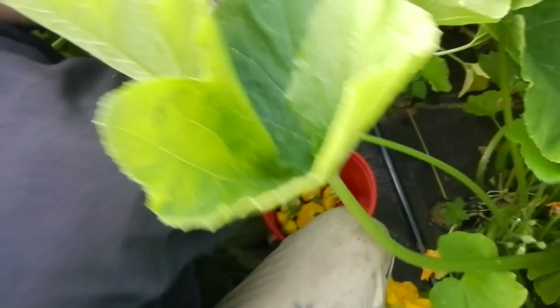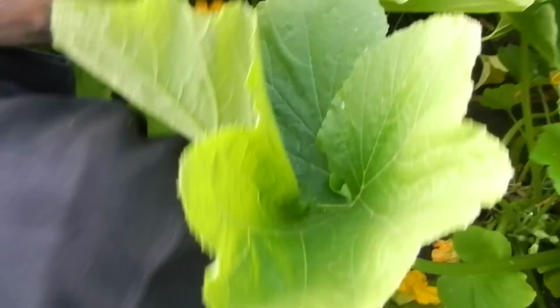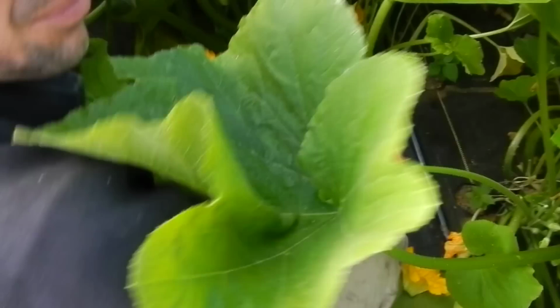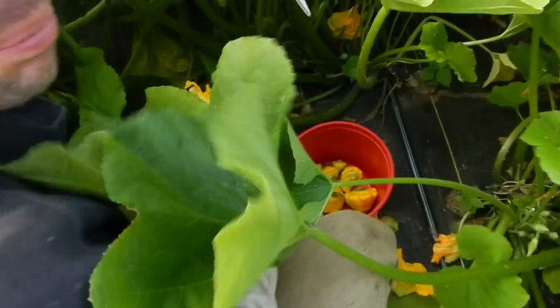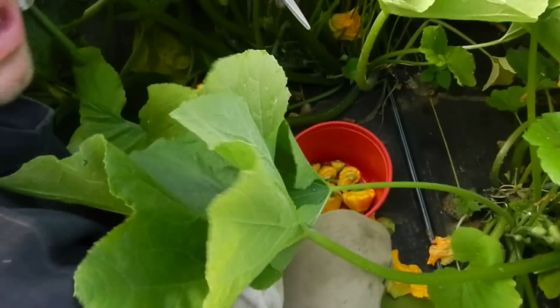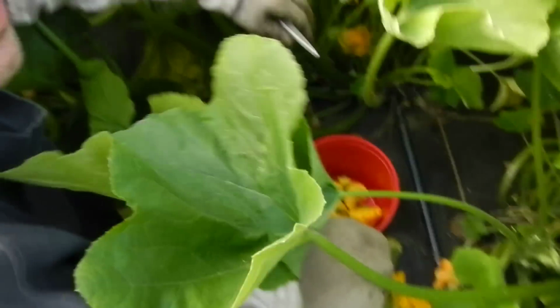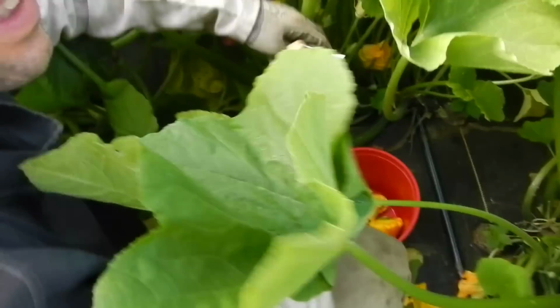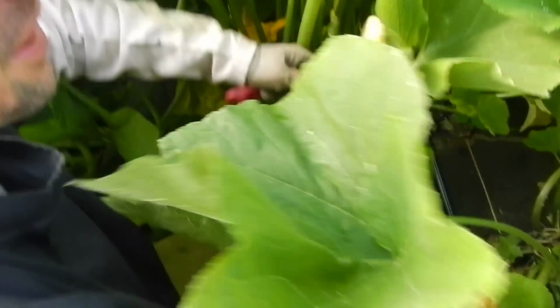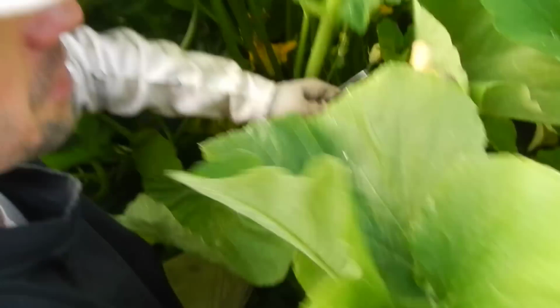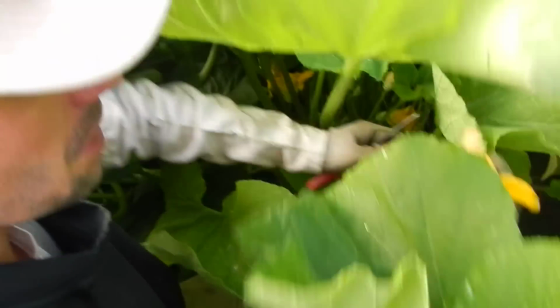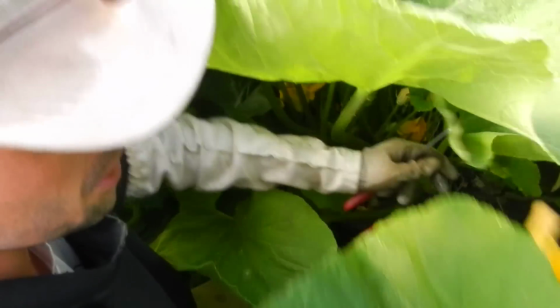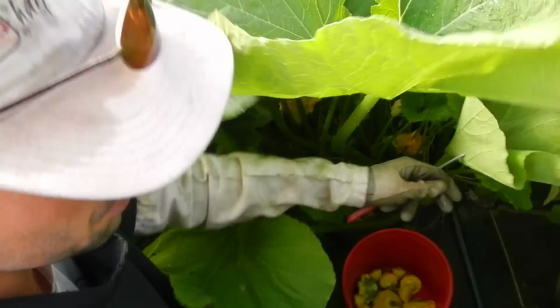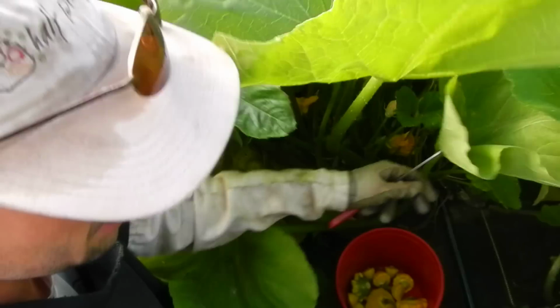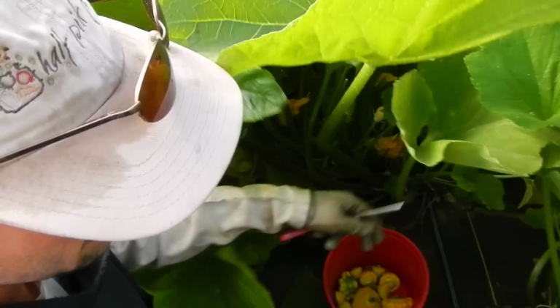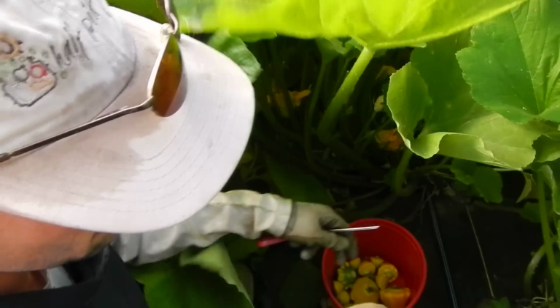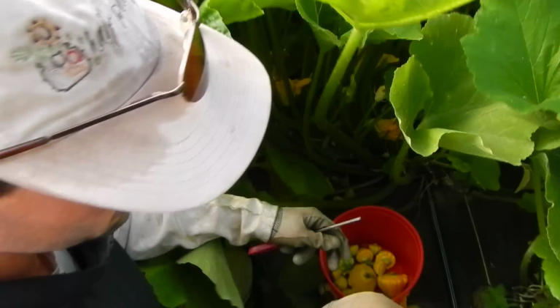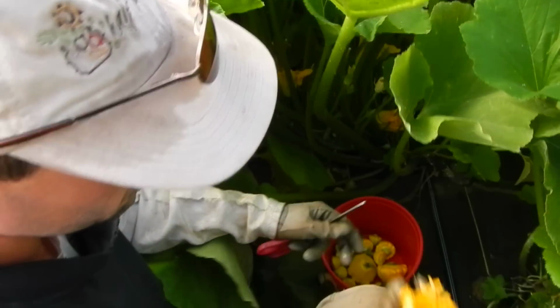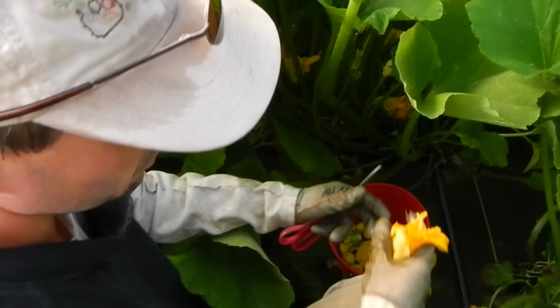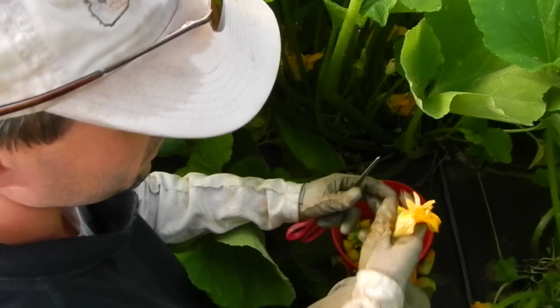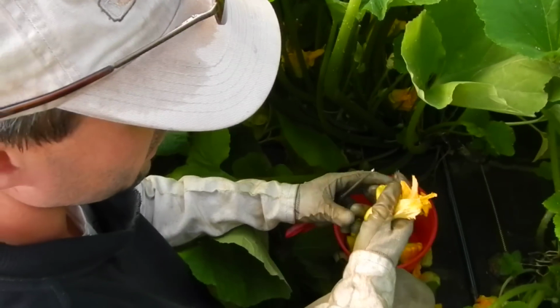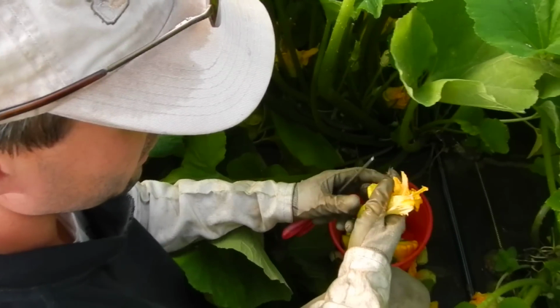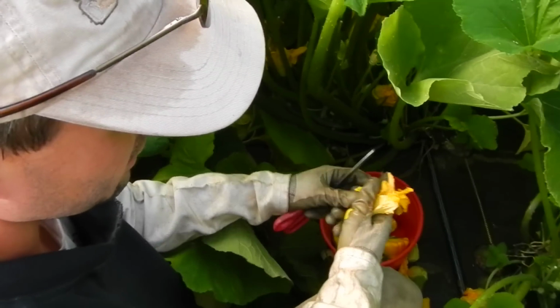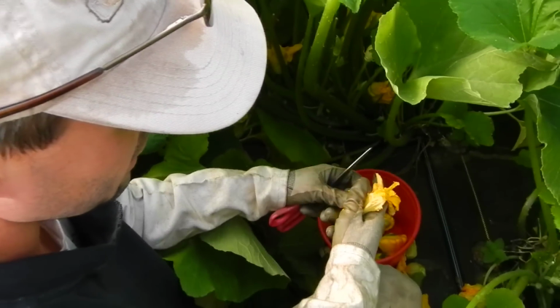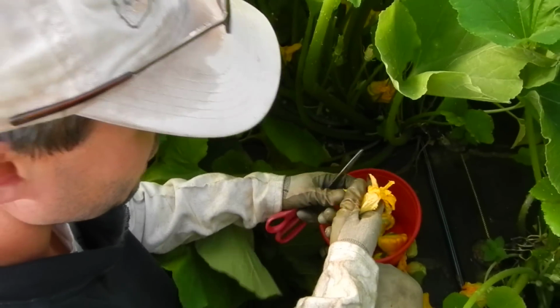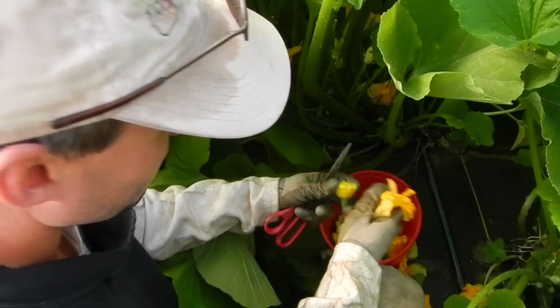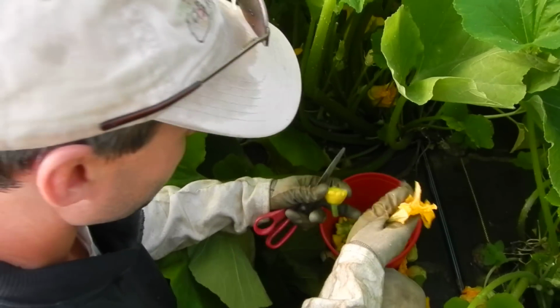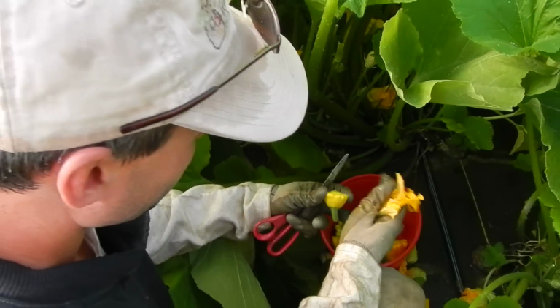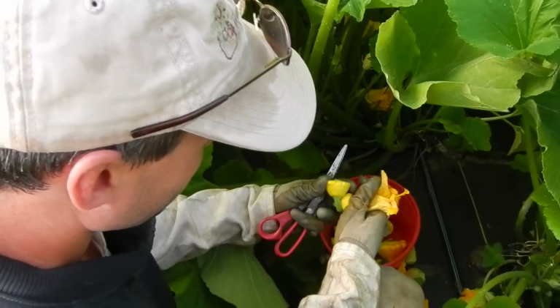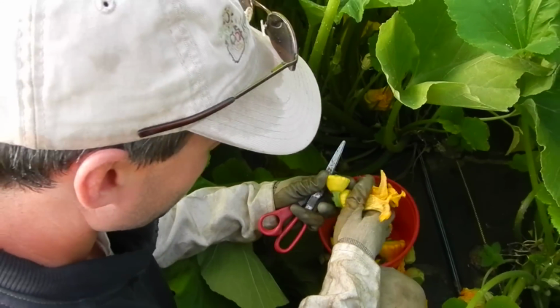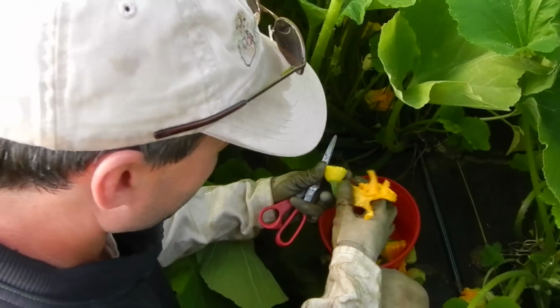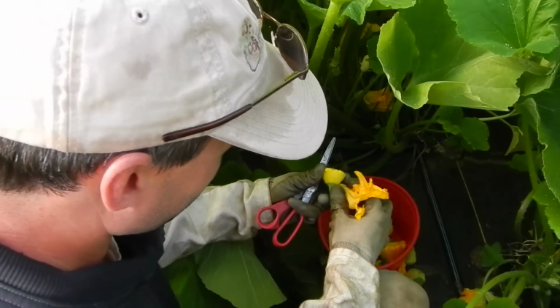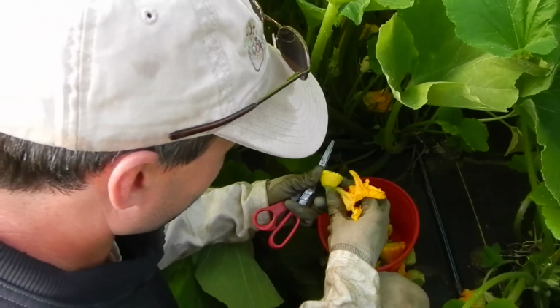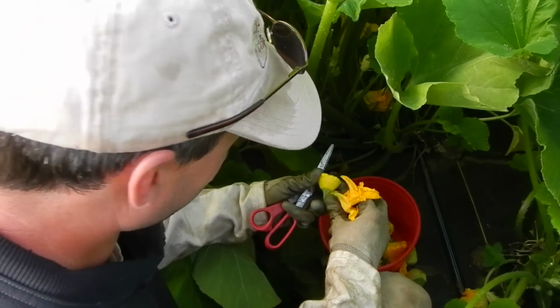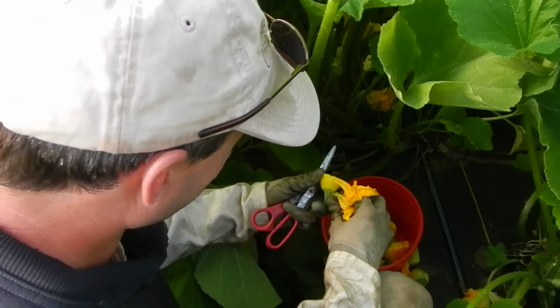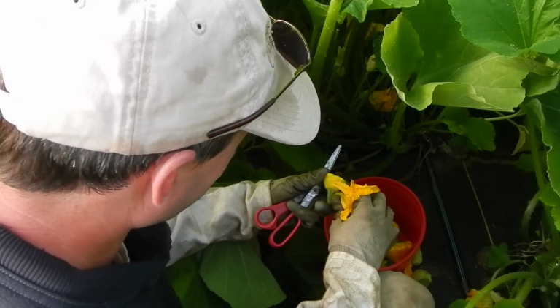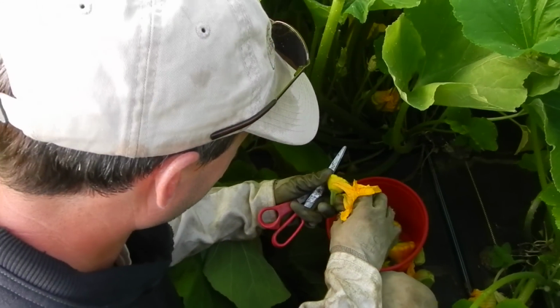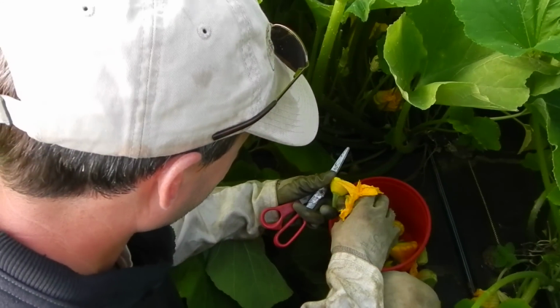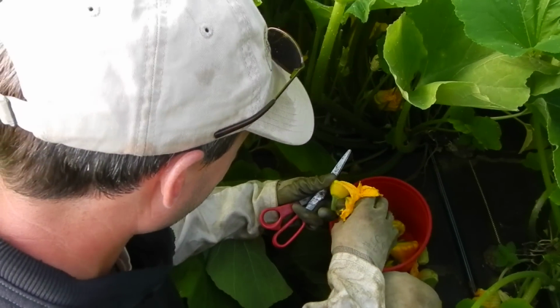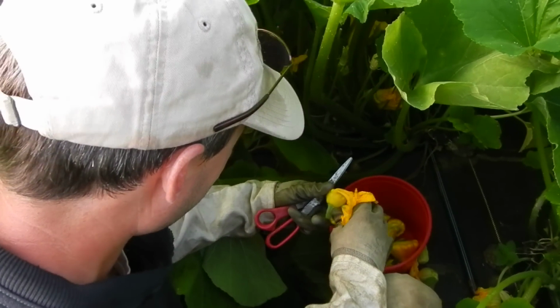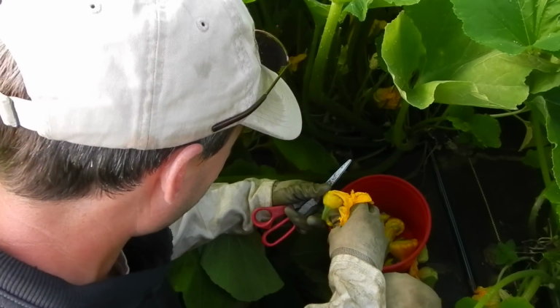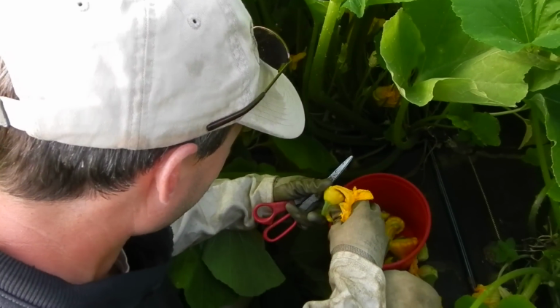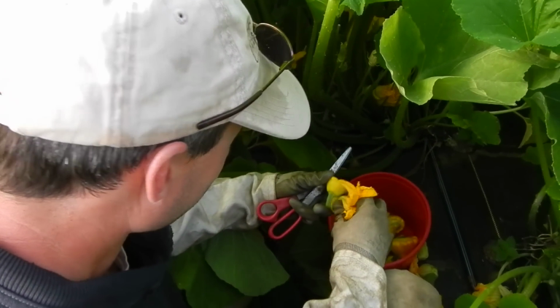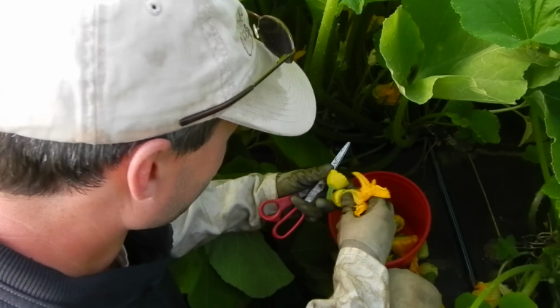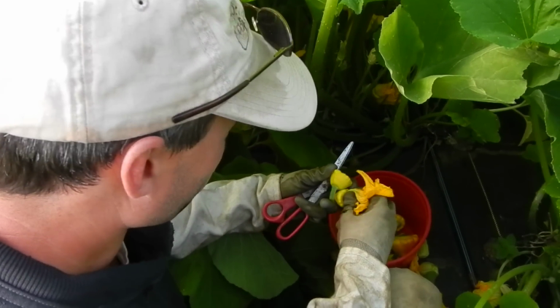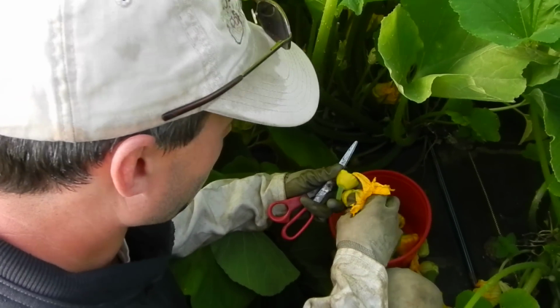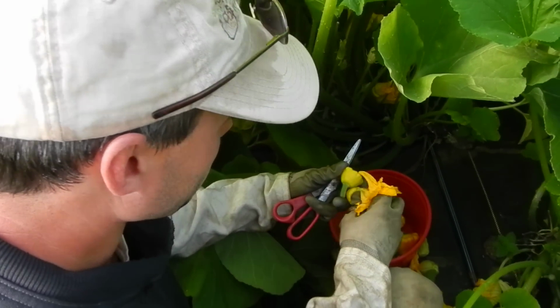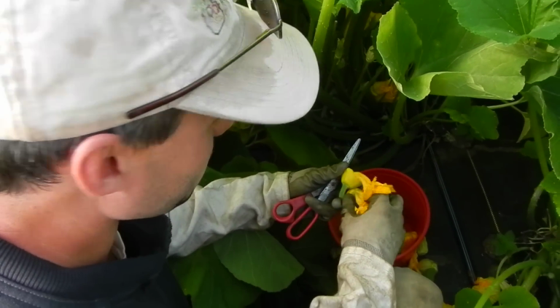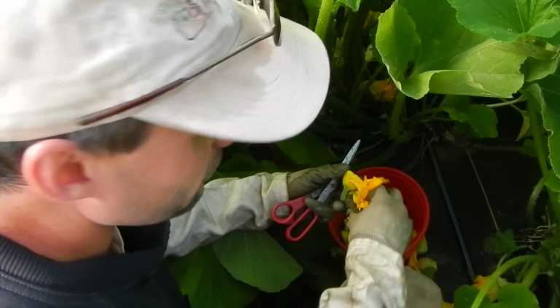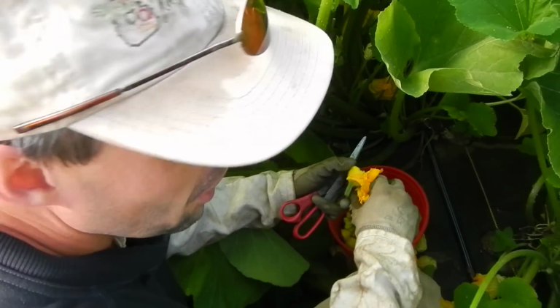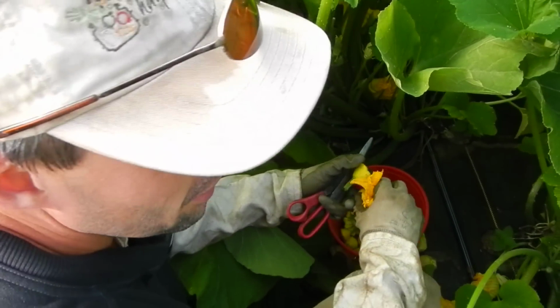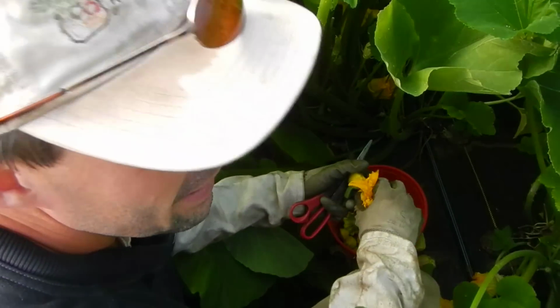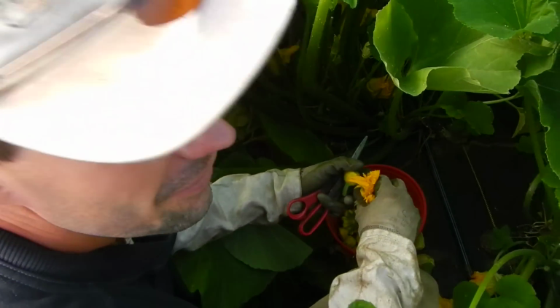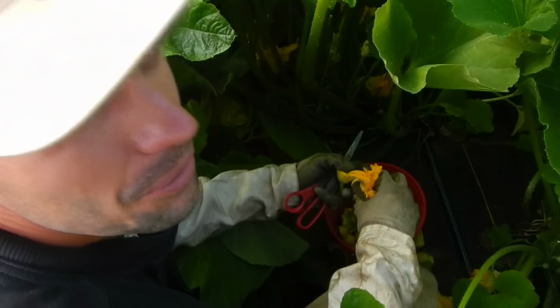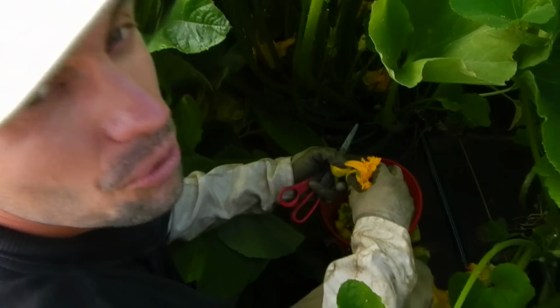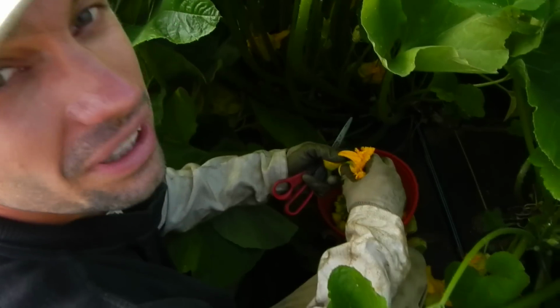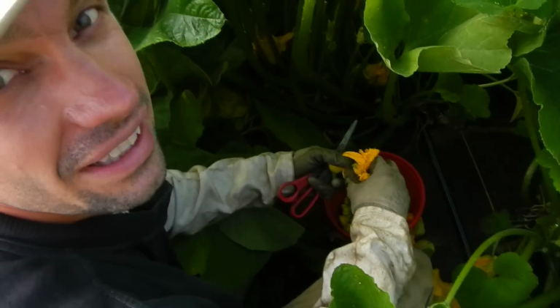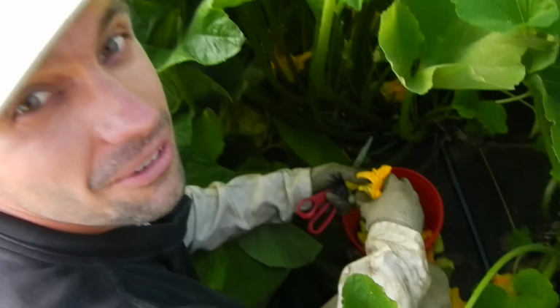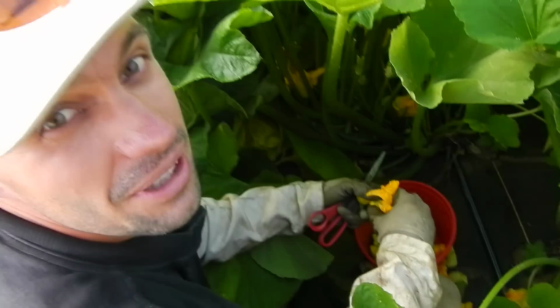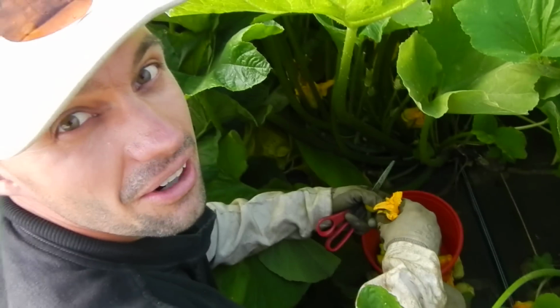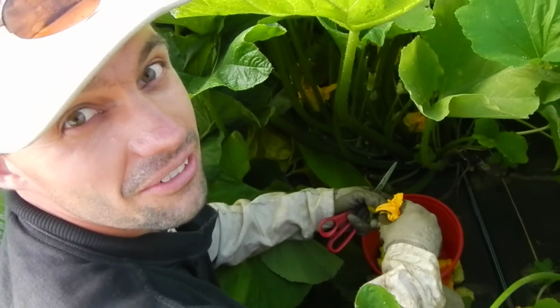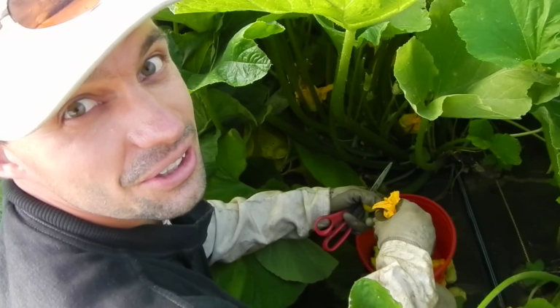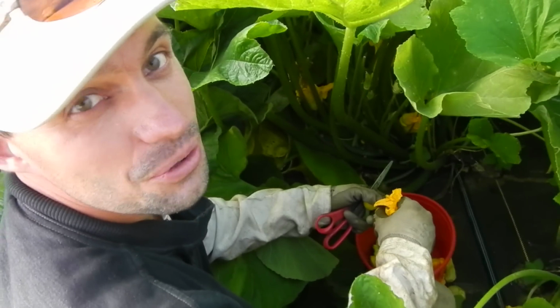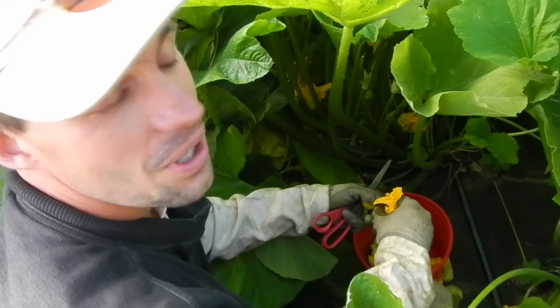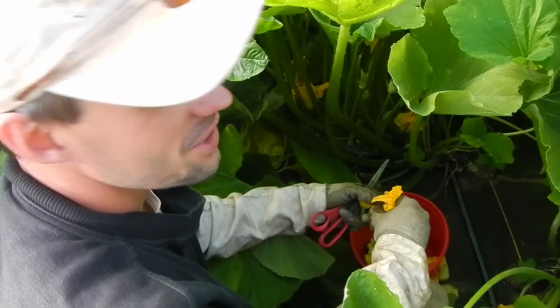We planted these squash pretty close, so it's a fun safari every morning that we hunt for squash.